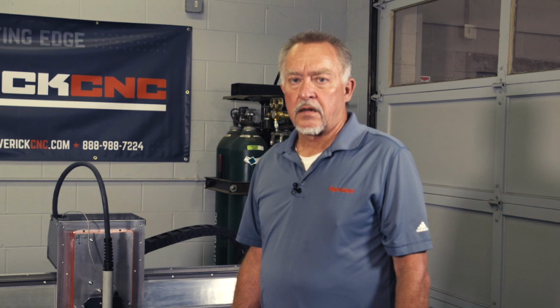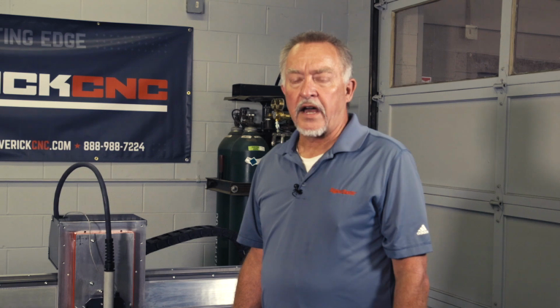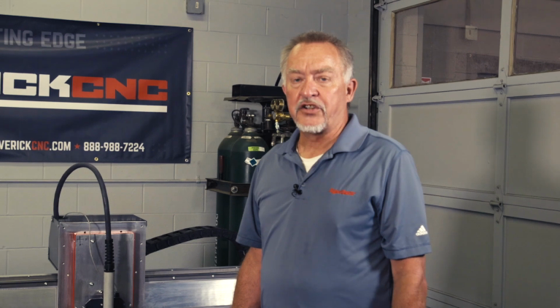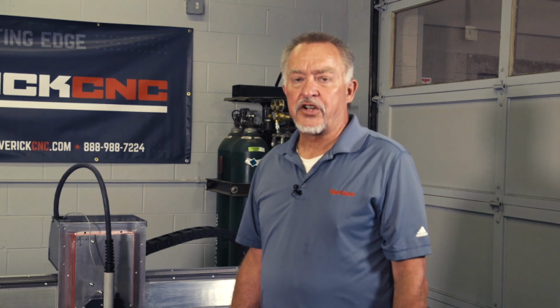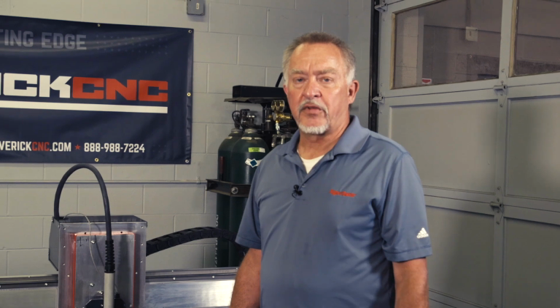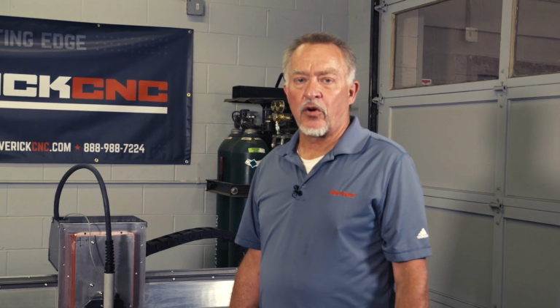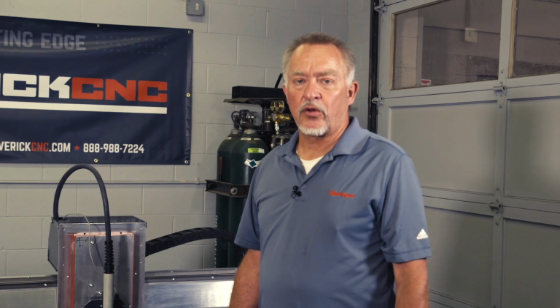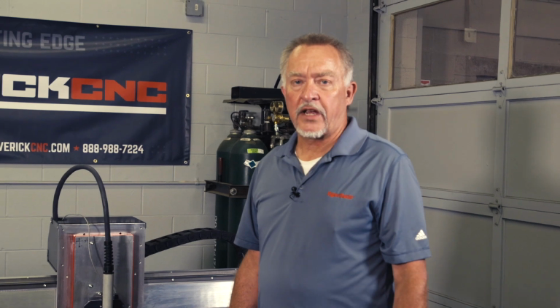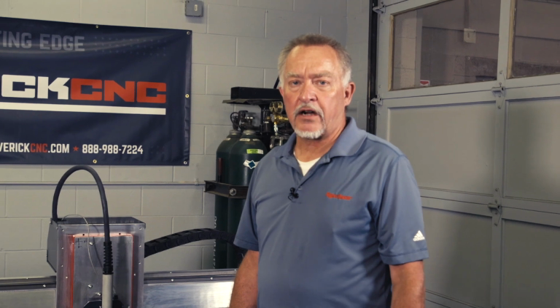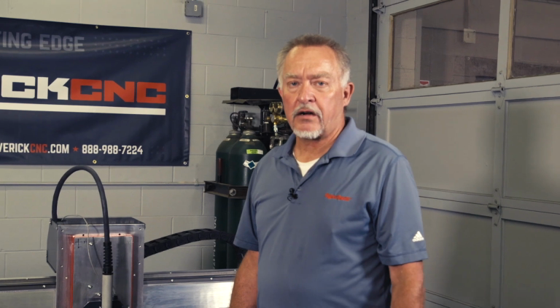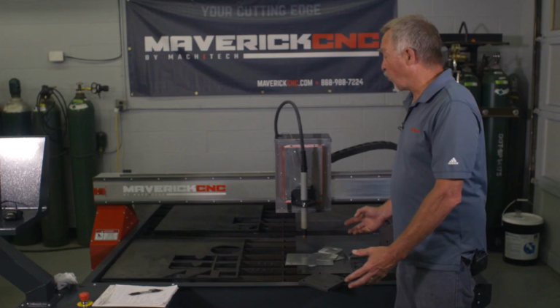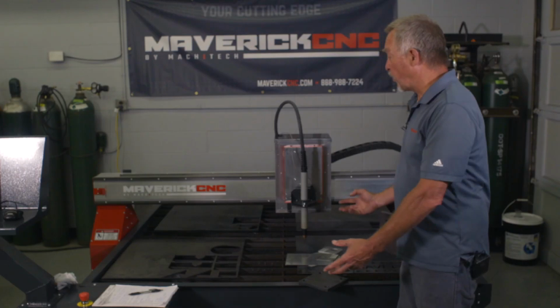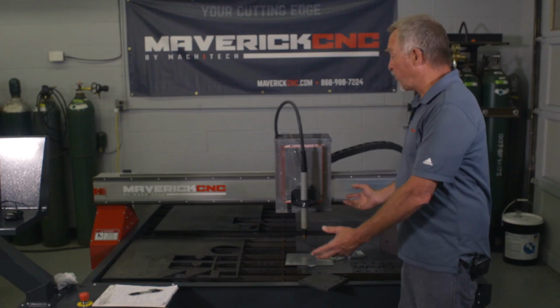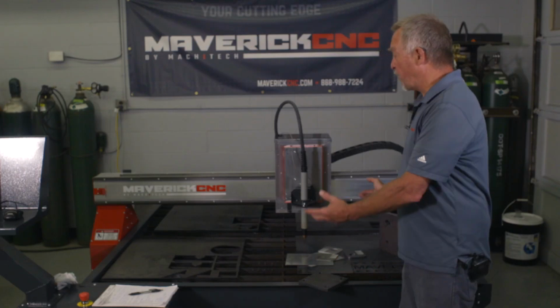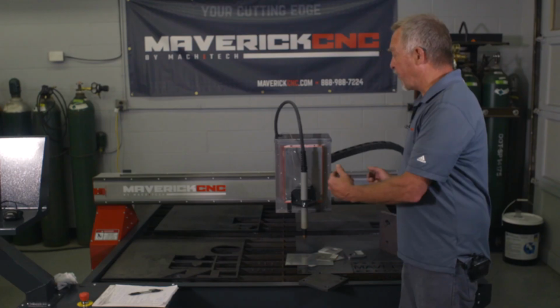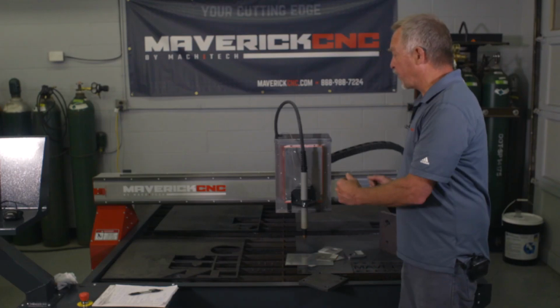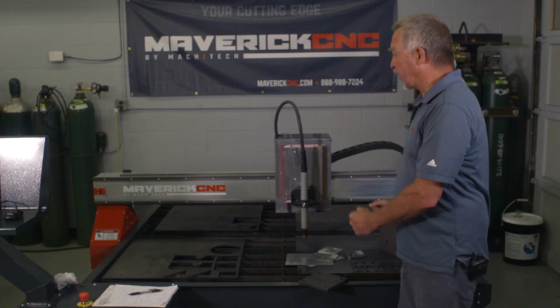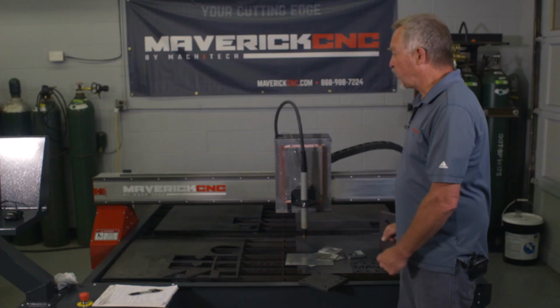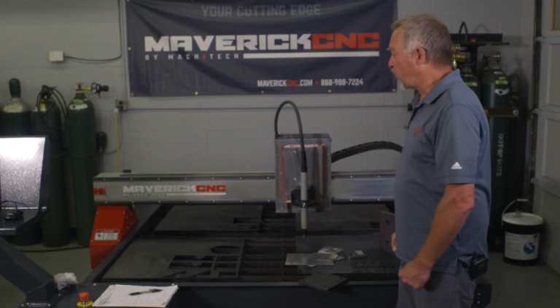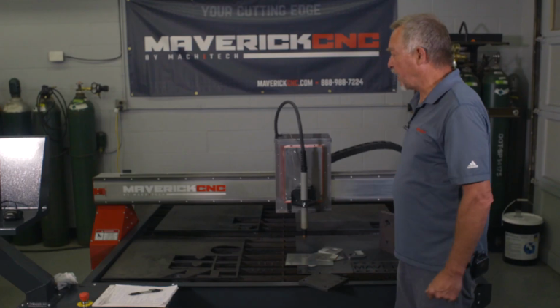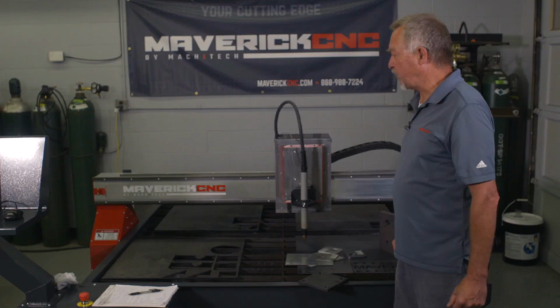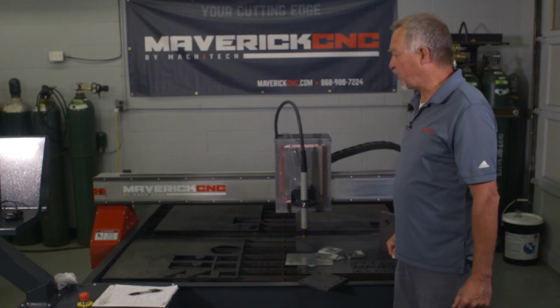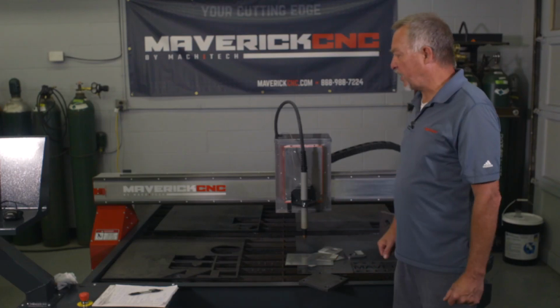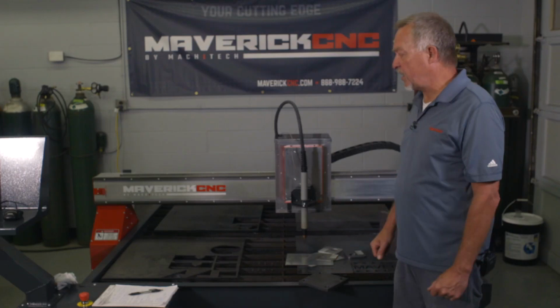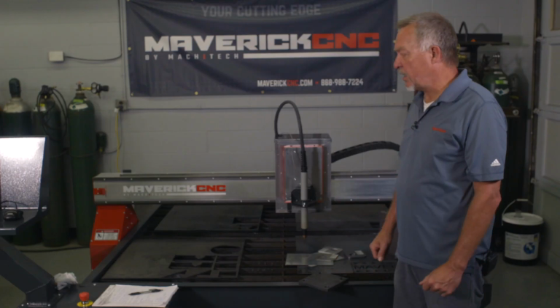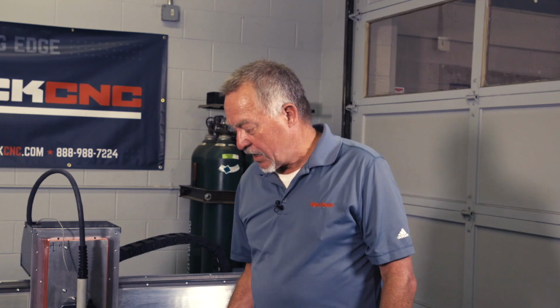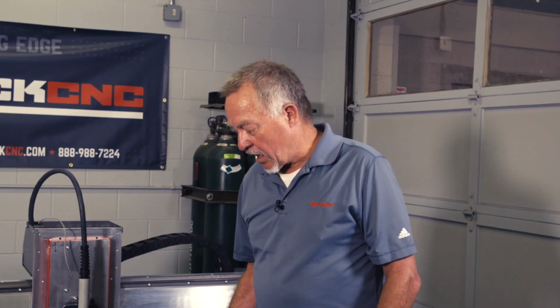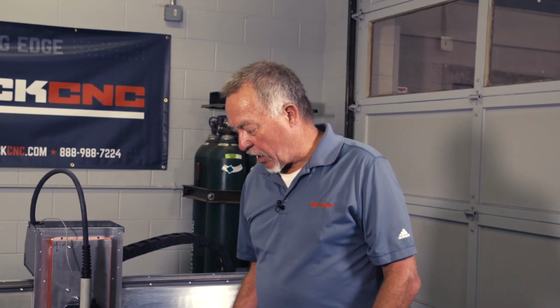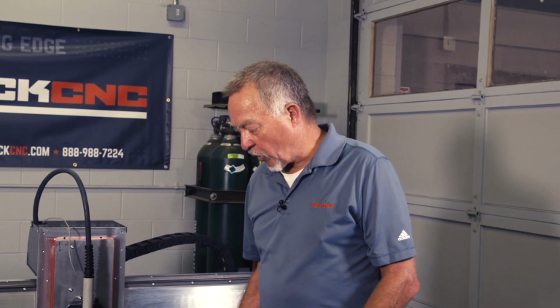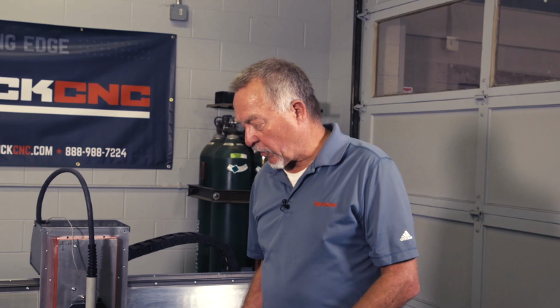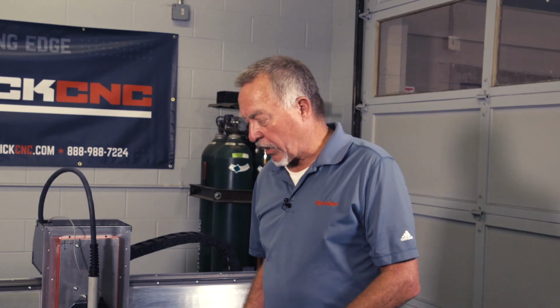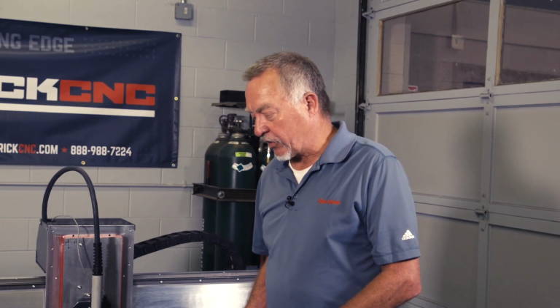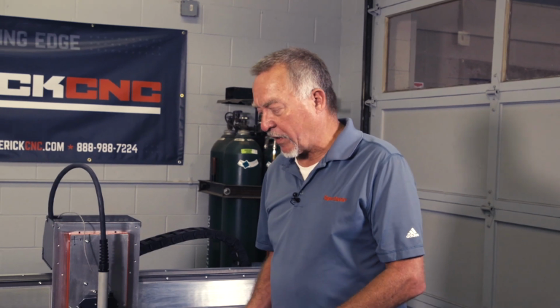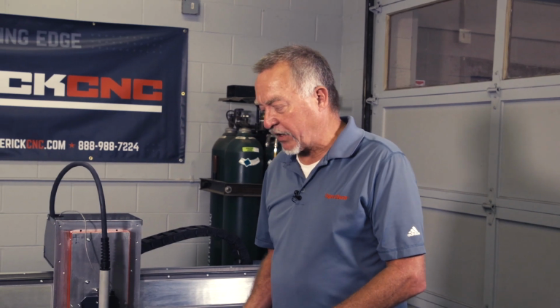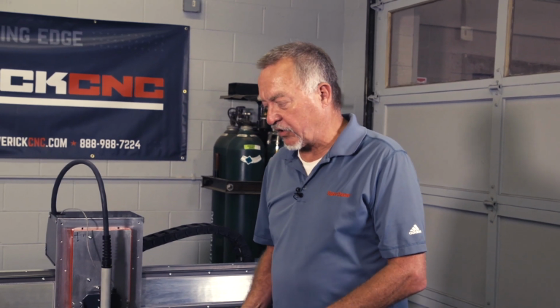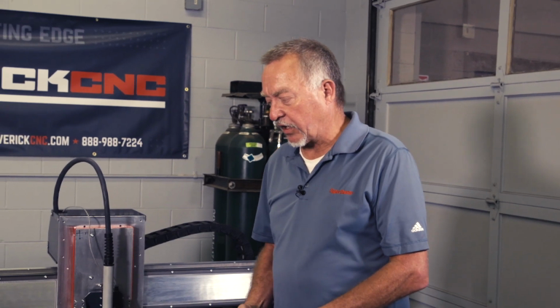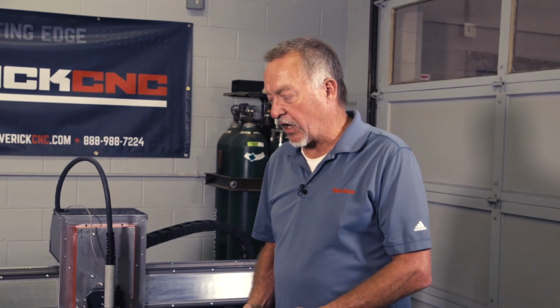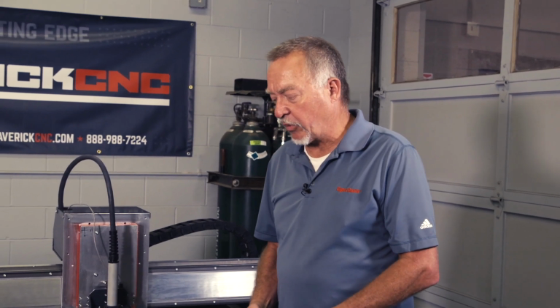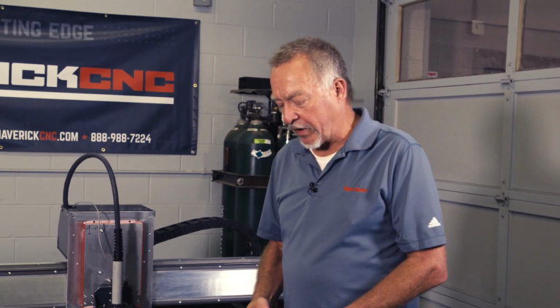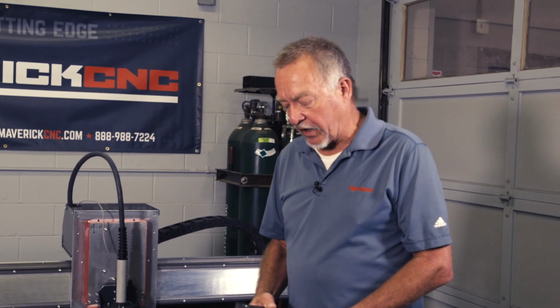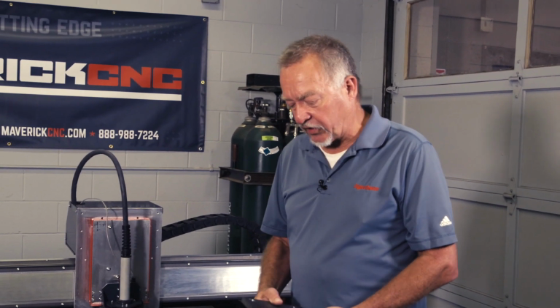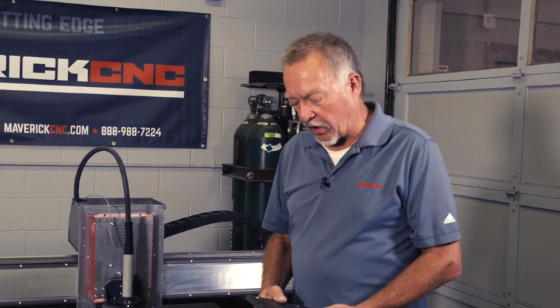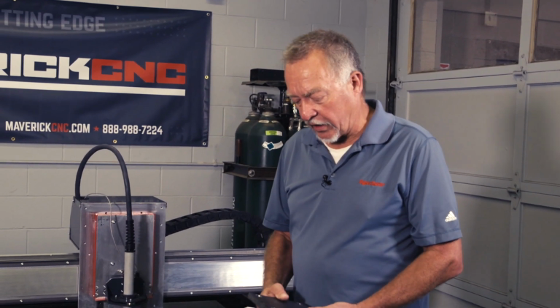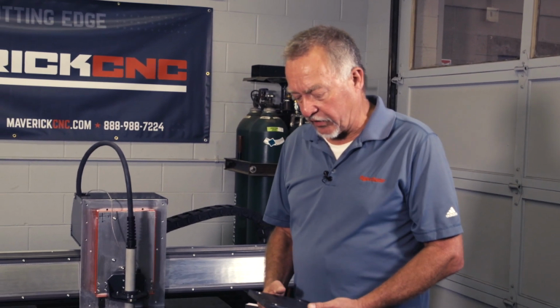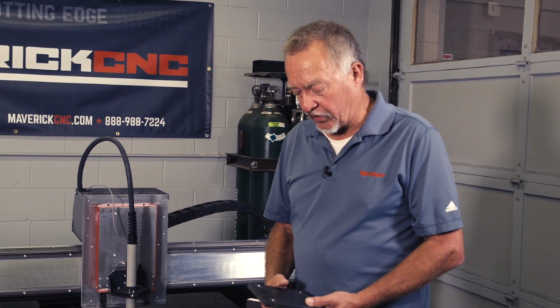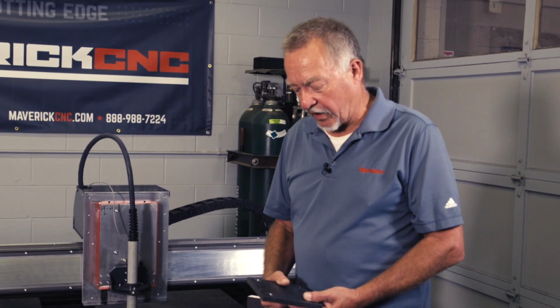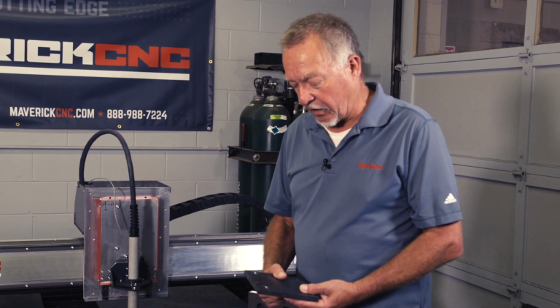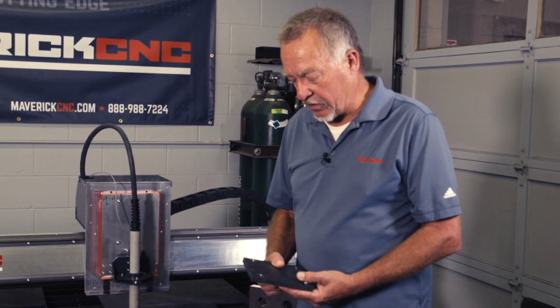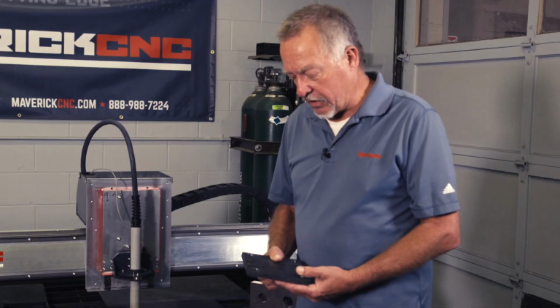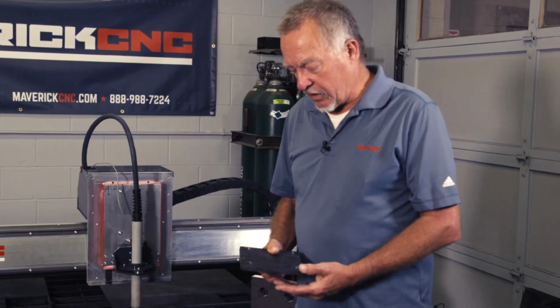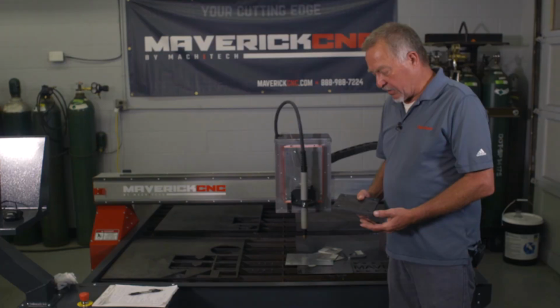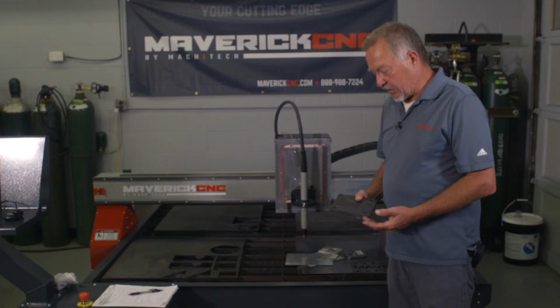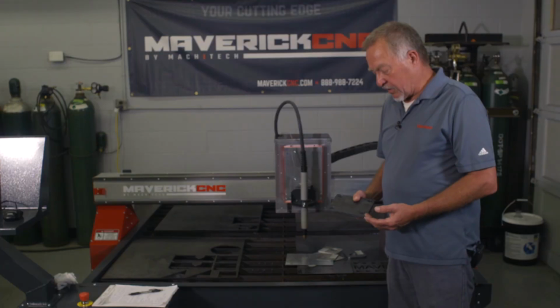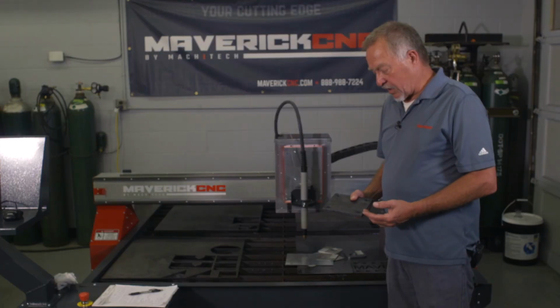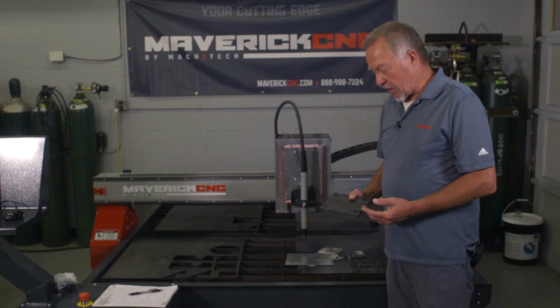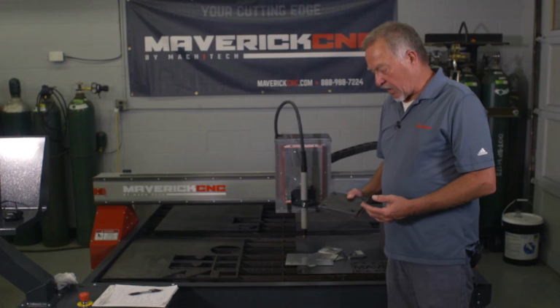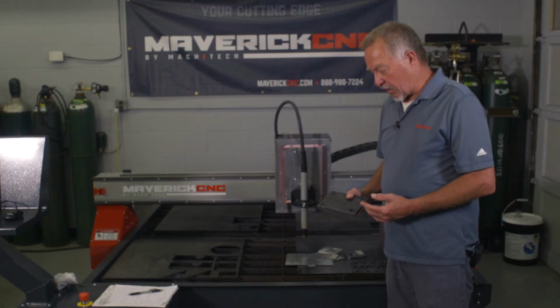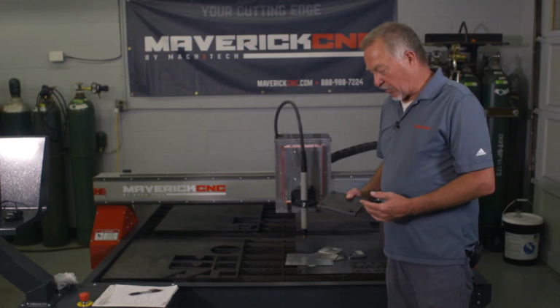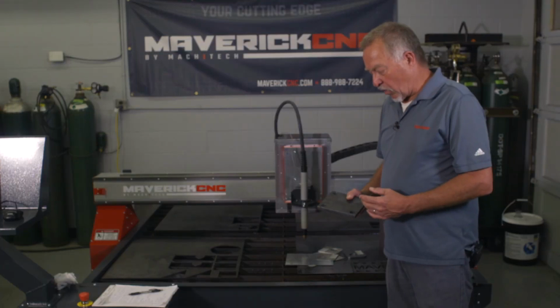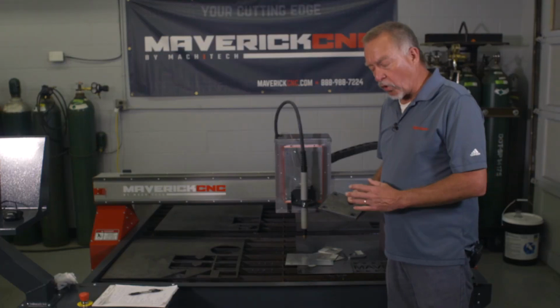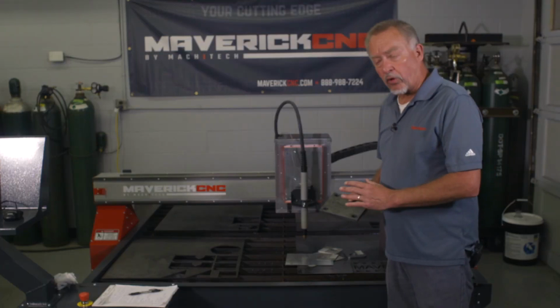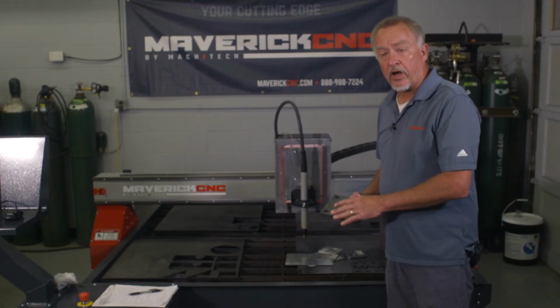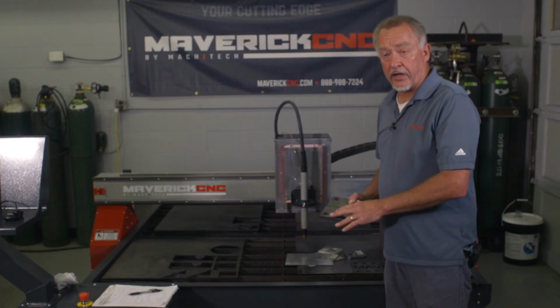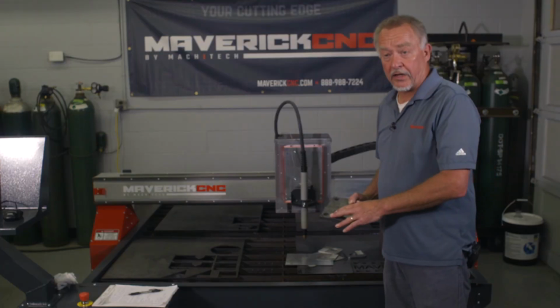Hi, Jim Colt here with Maverick CNC. What I want to spend just a couple minutes on is hole cutting.